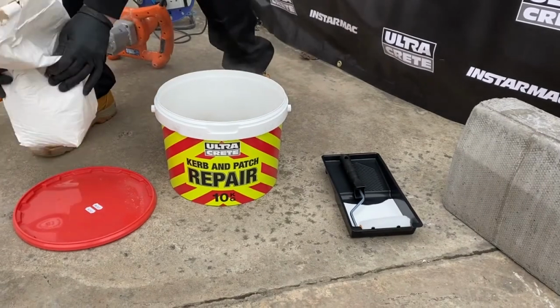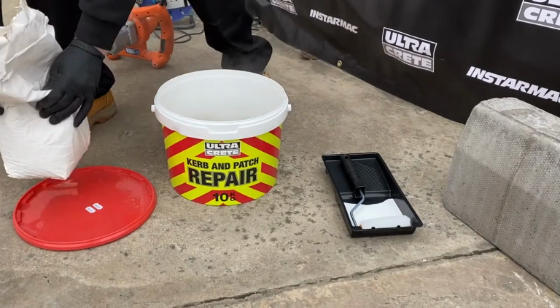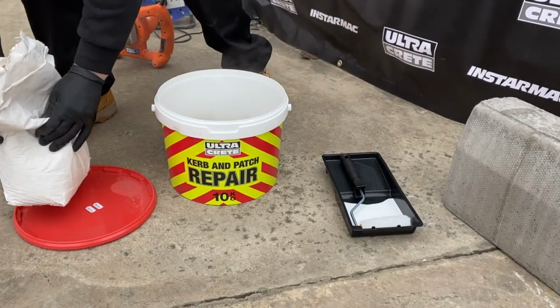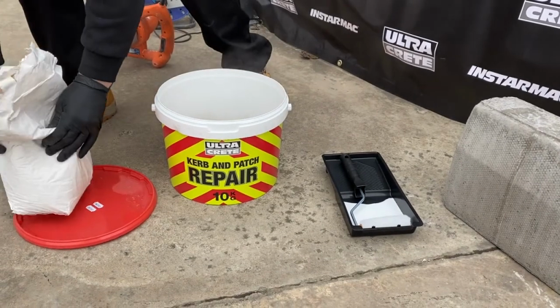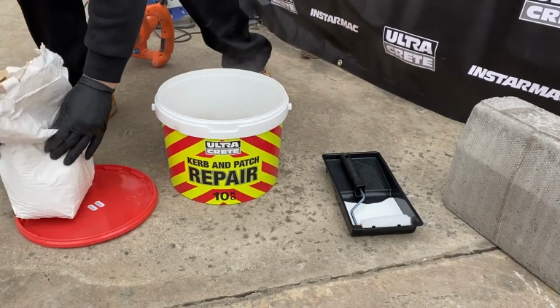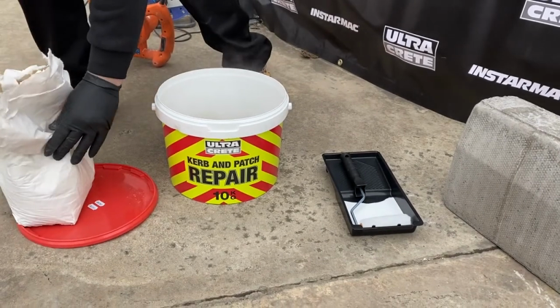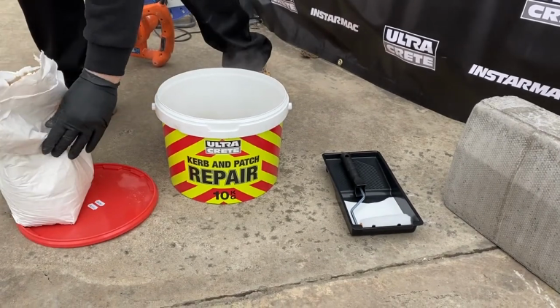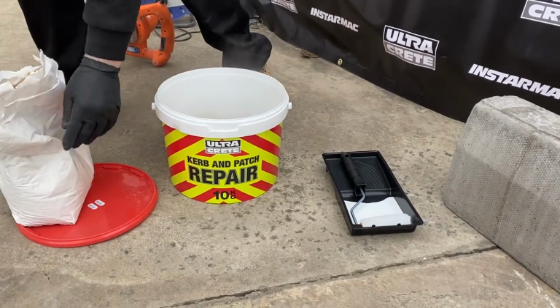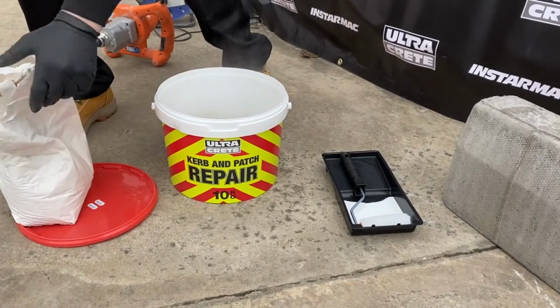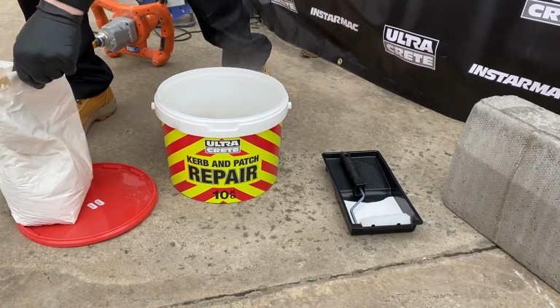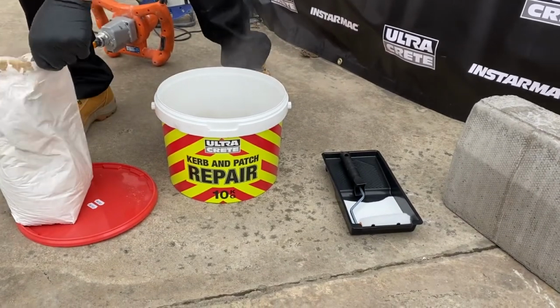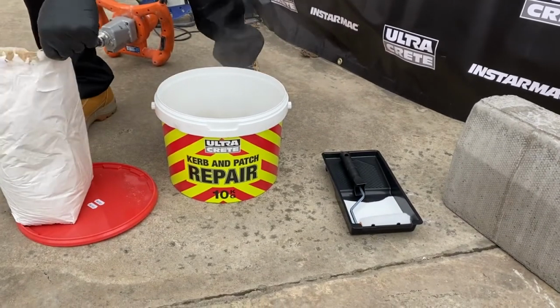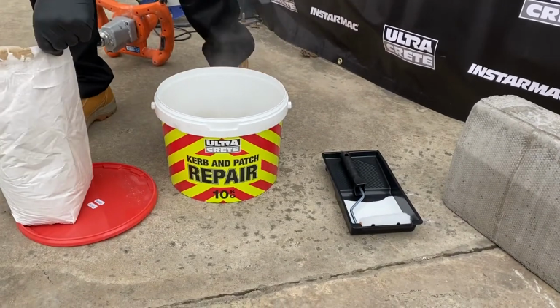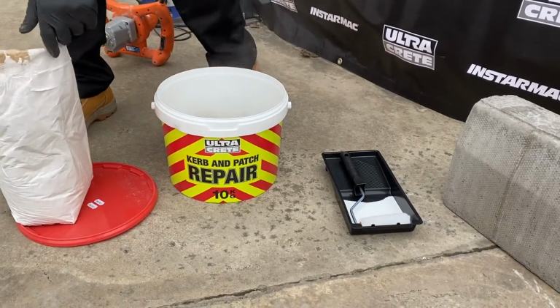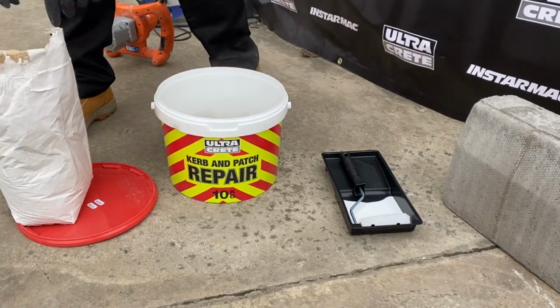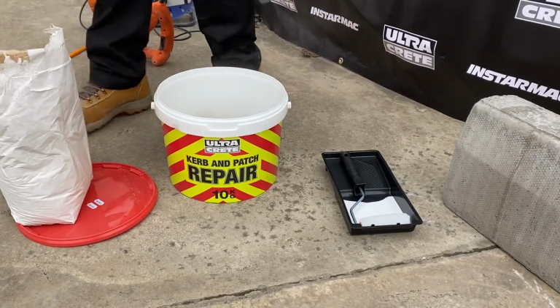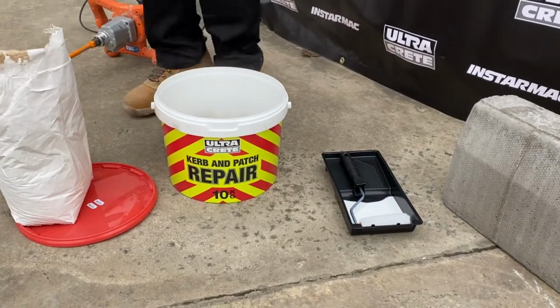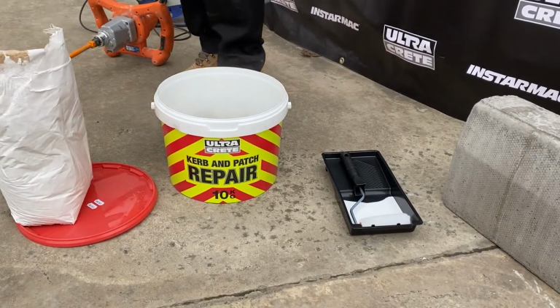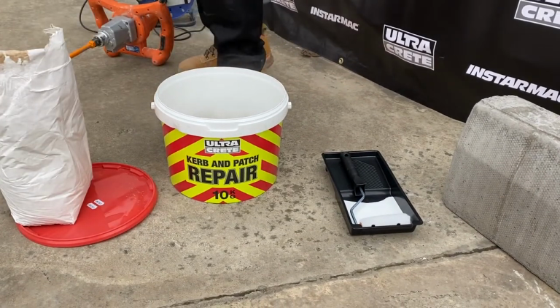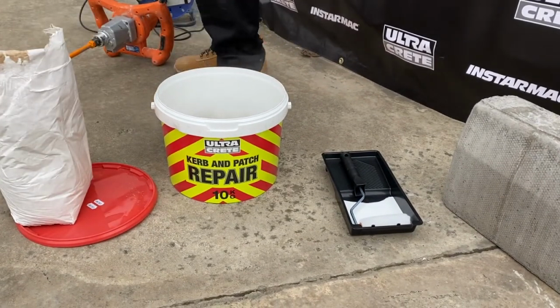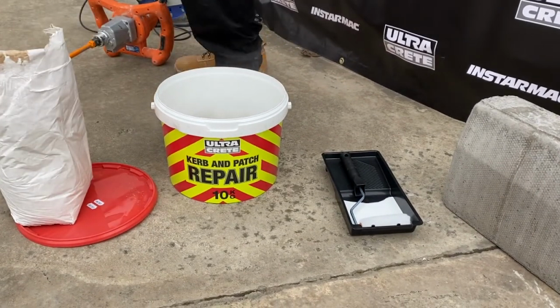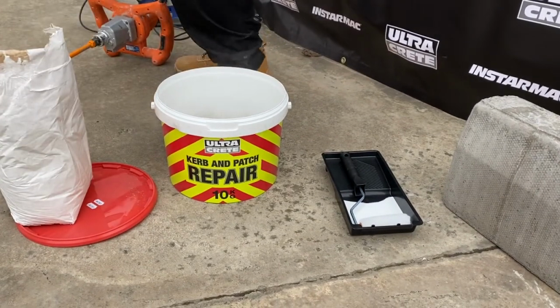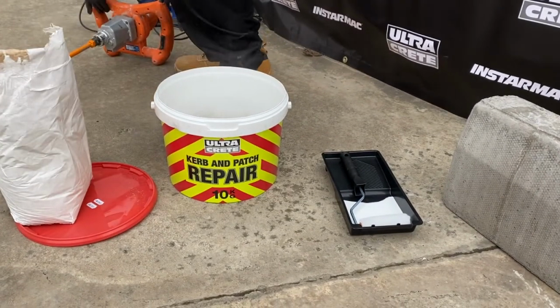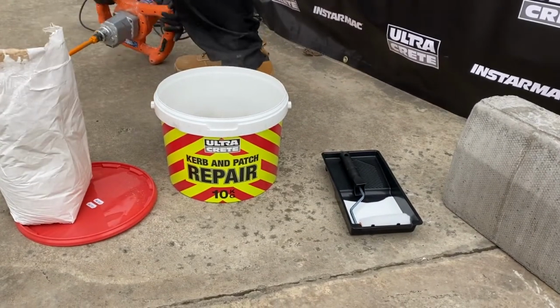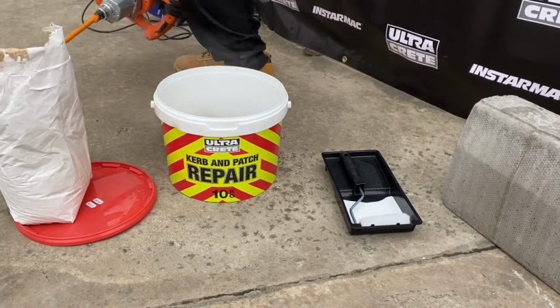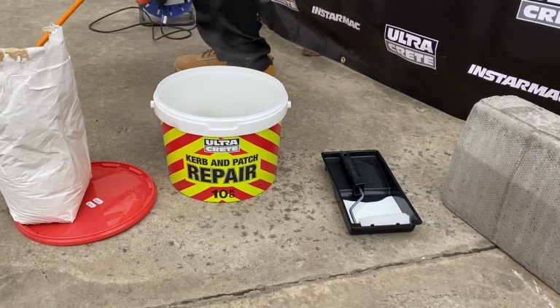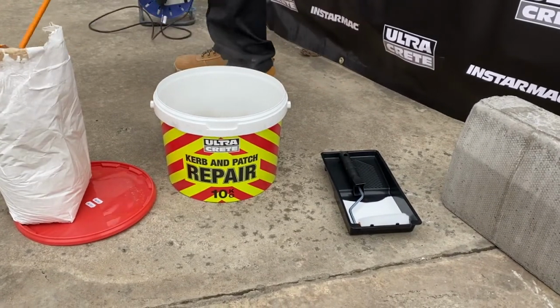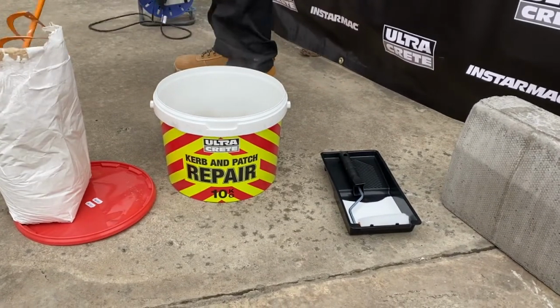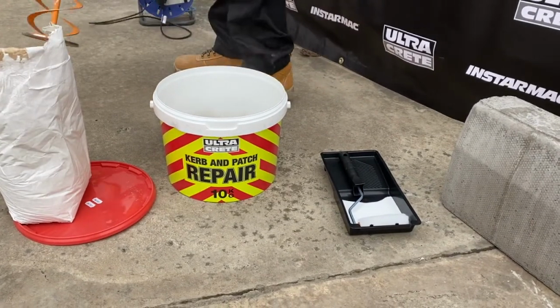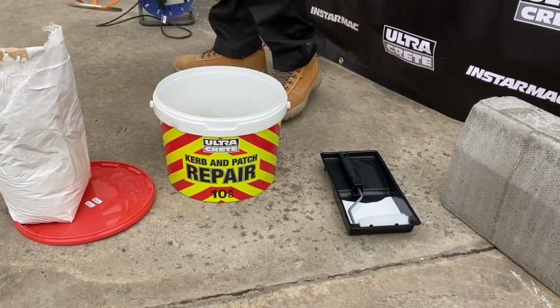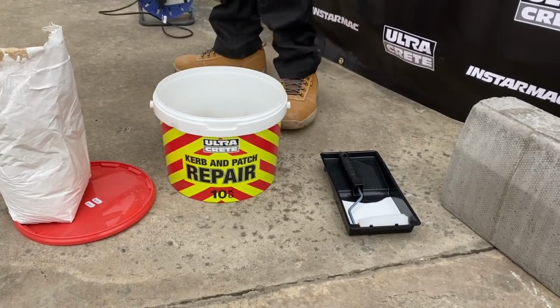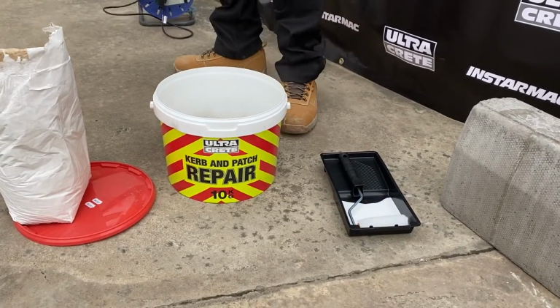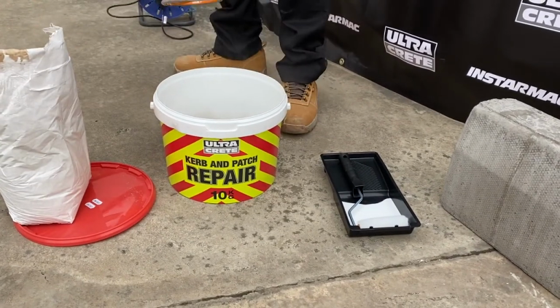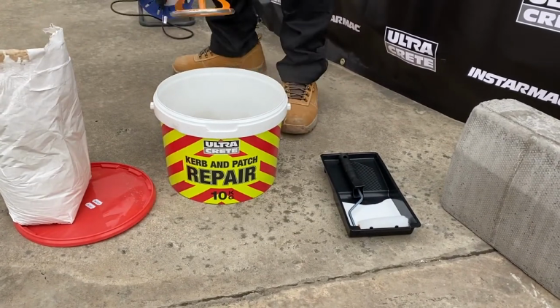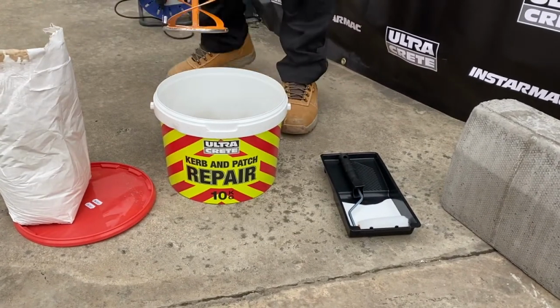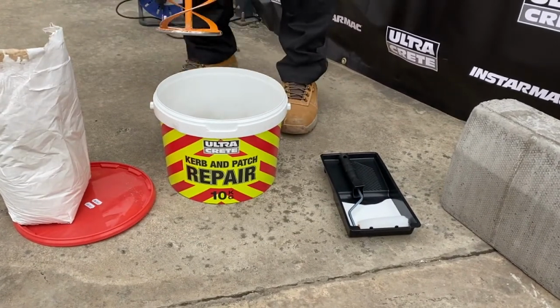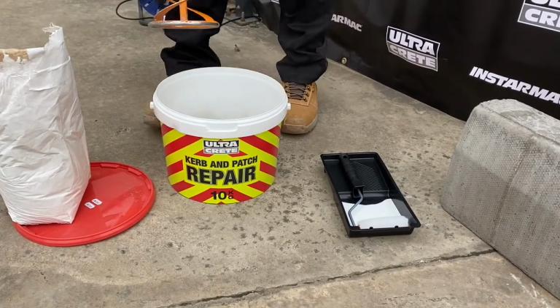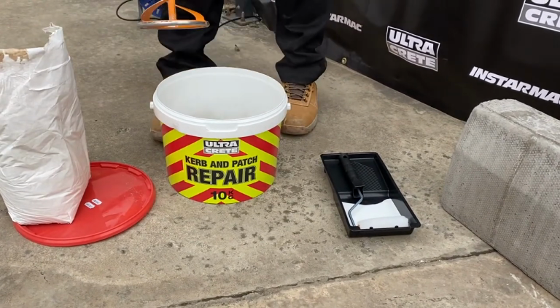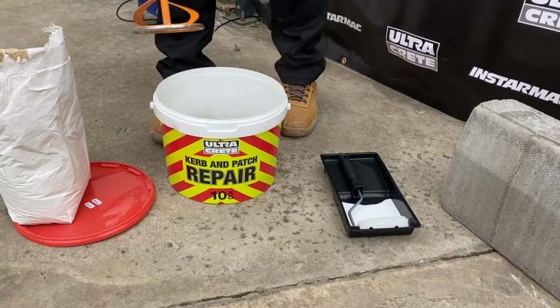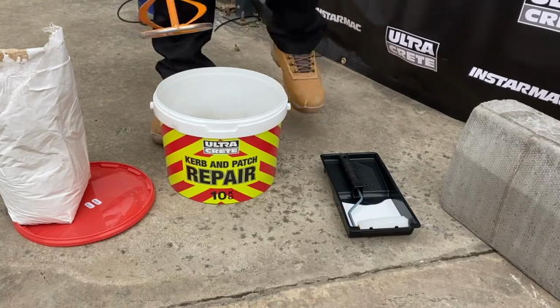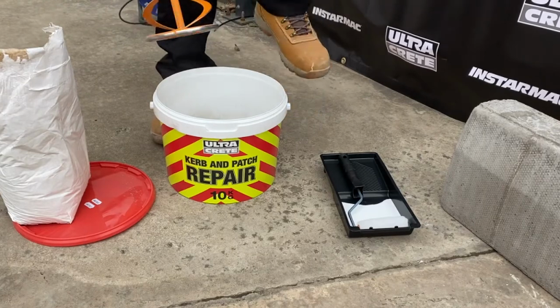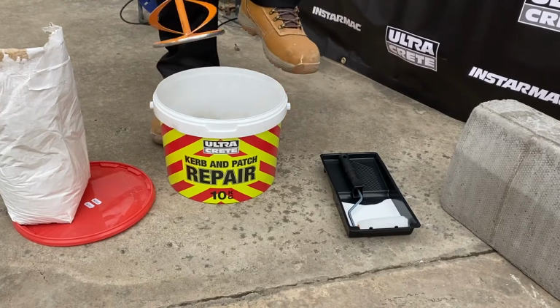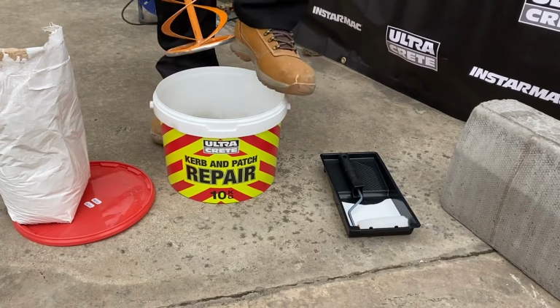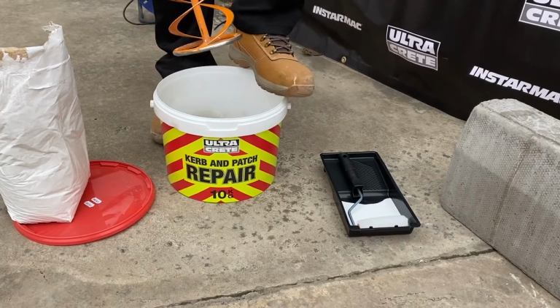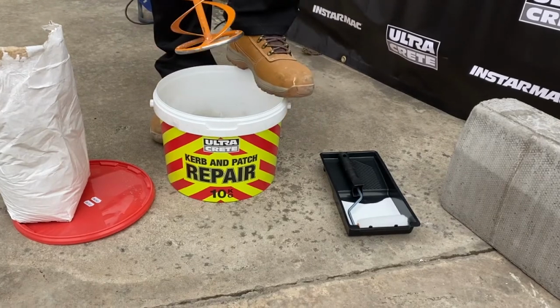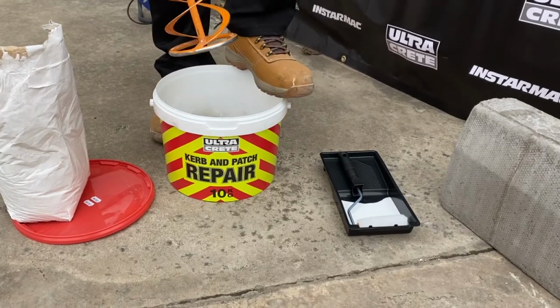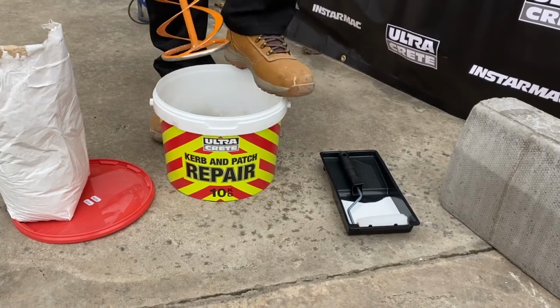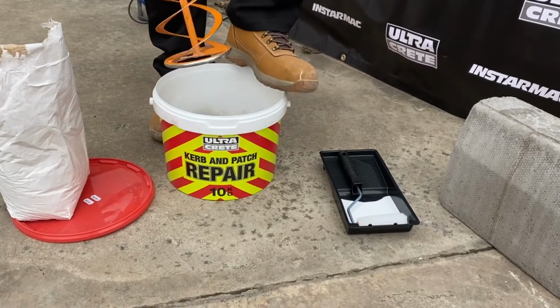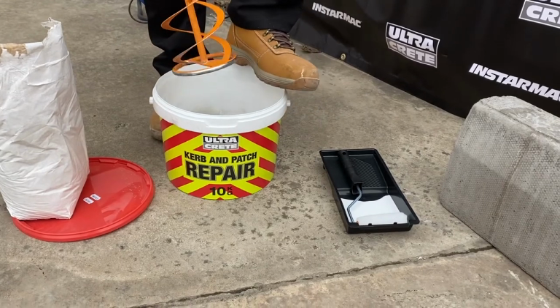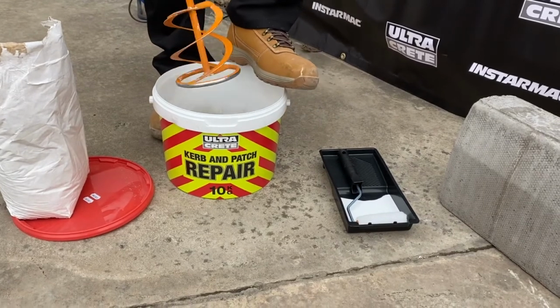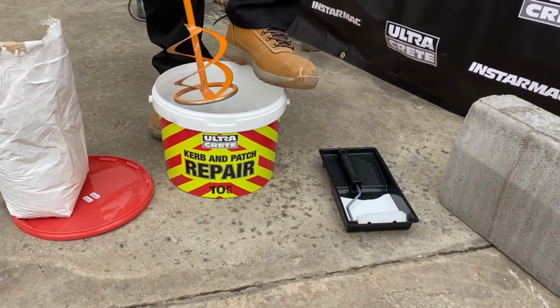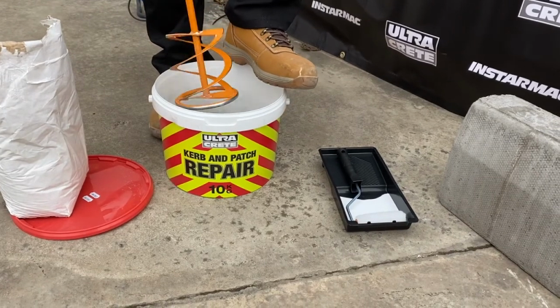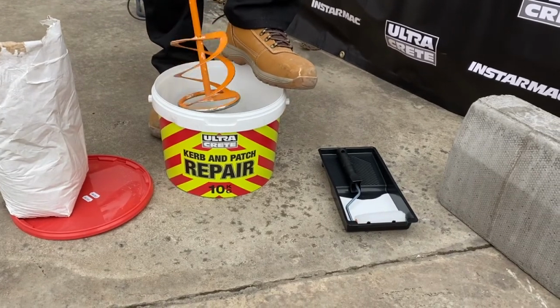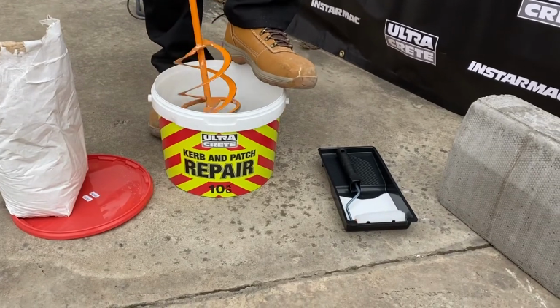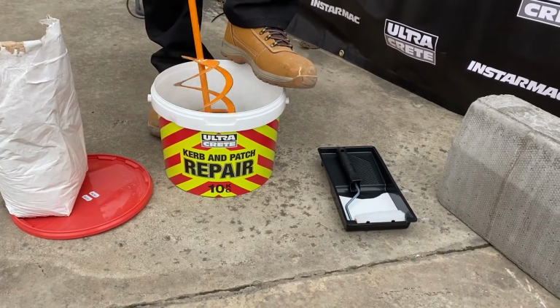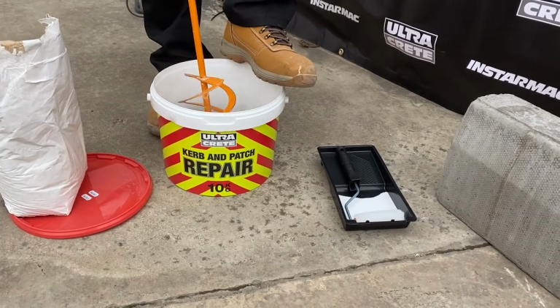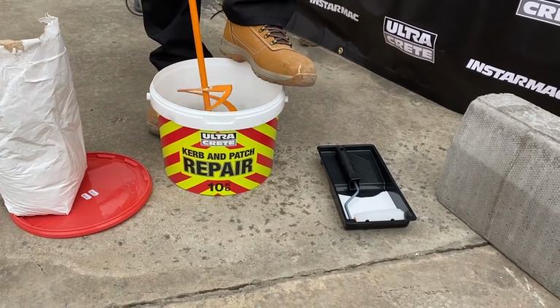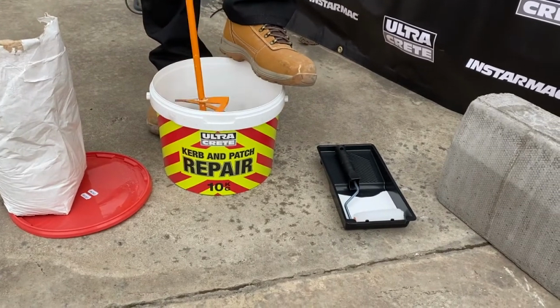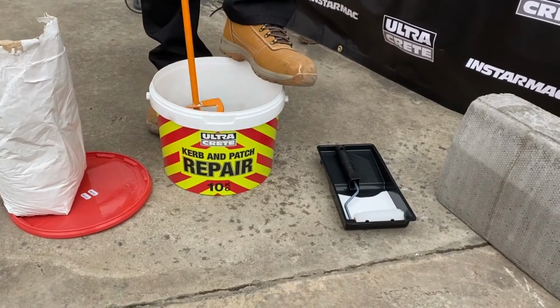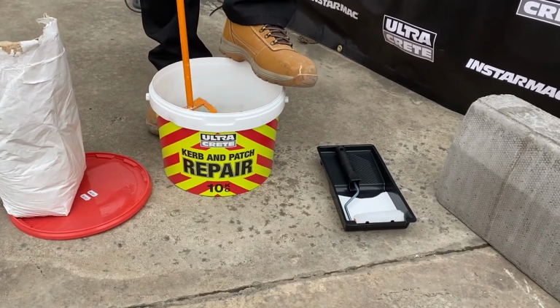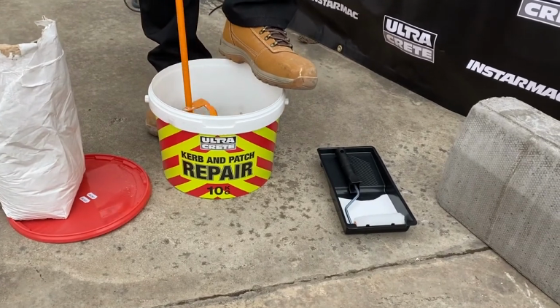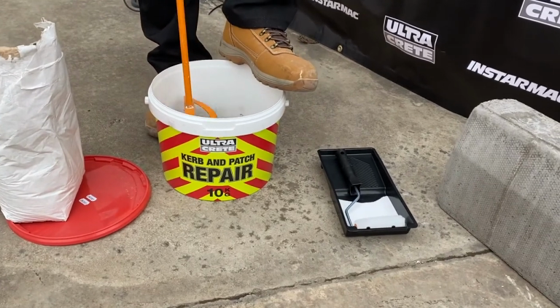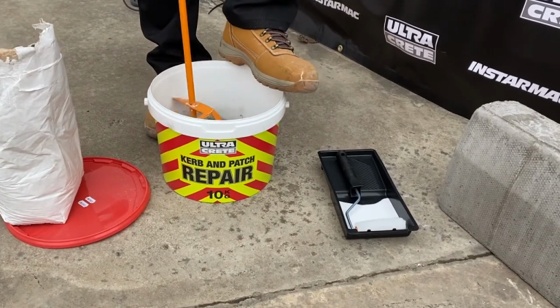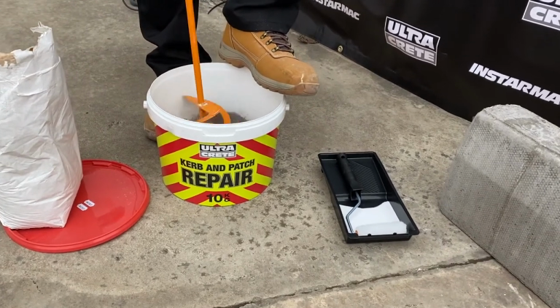Mix the blended cements and aggregates with the remaining primer liquid. A little water may be added to produce a stiff, slump-free compound.